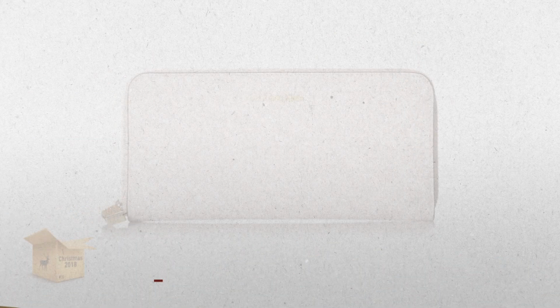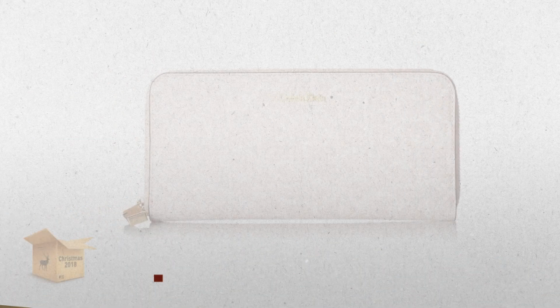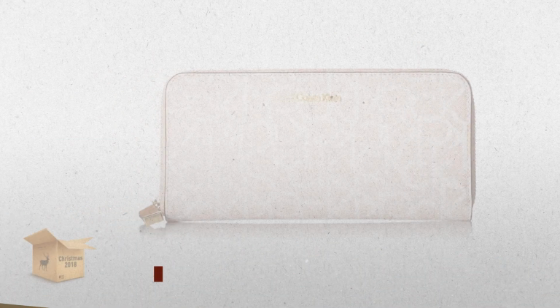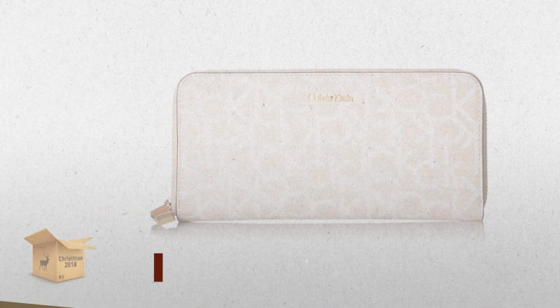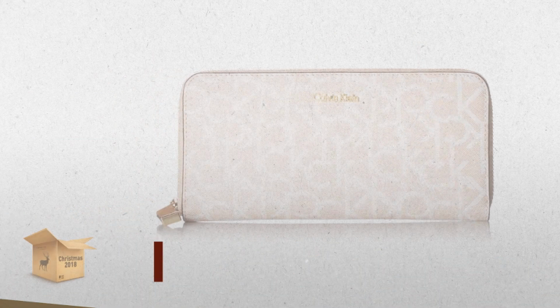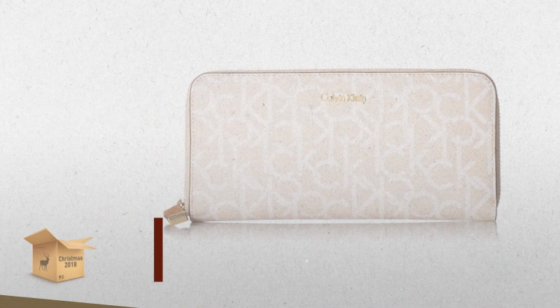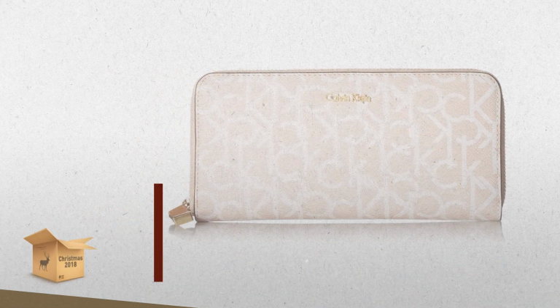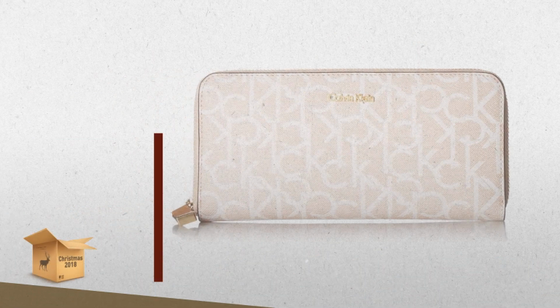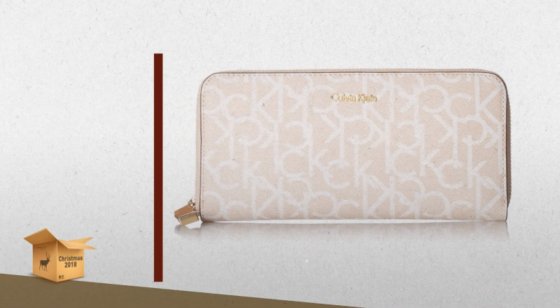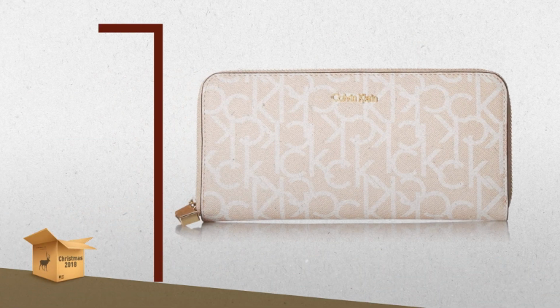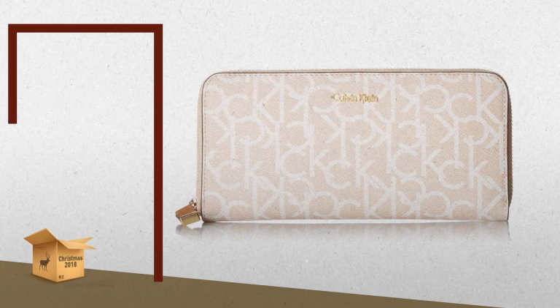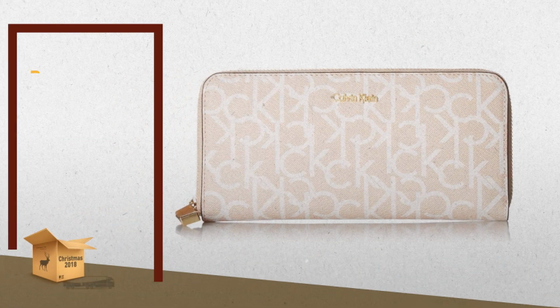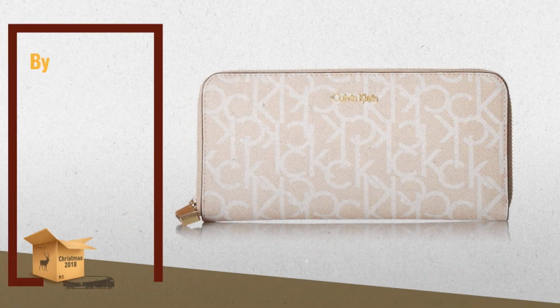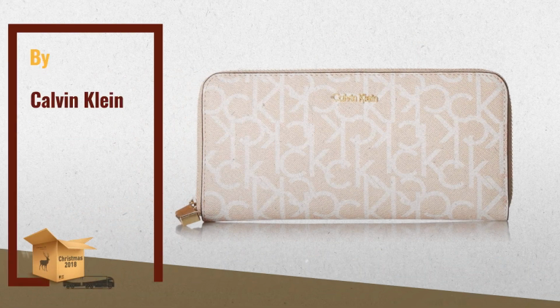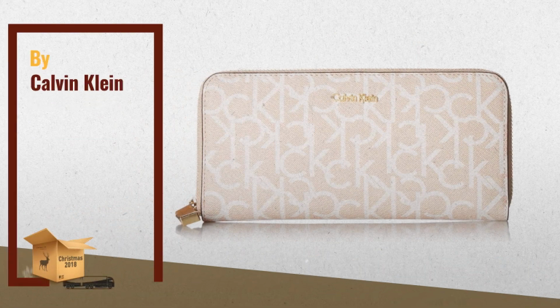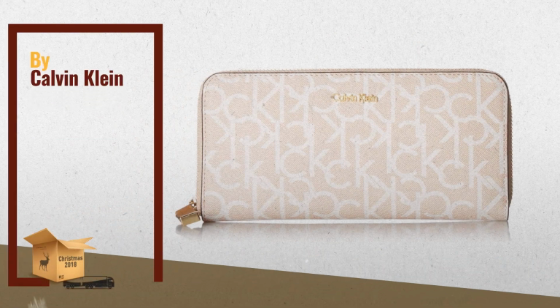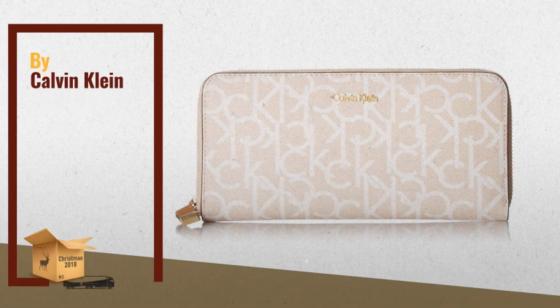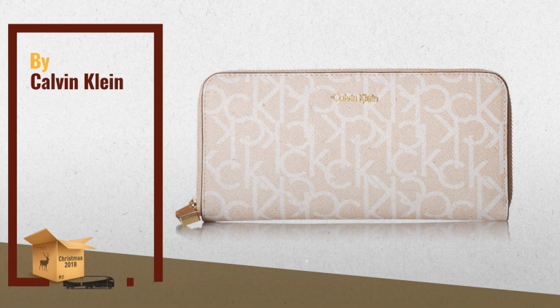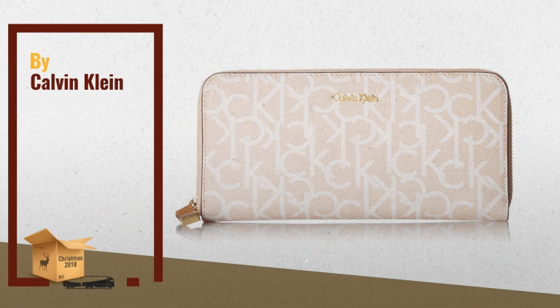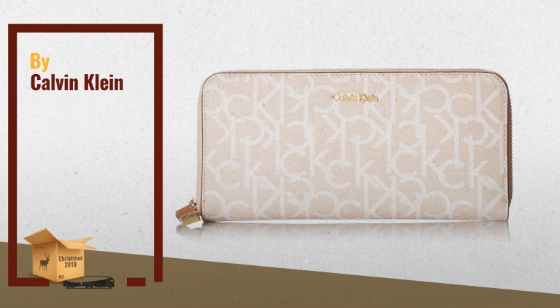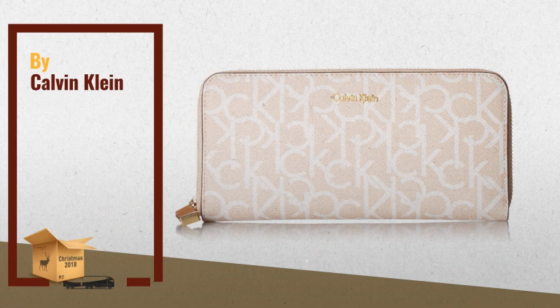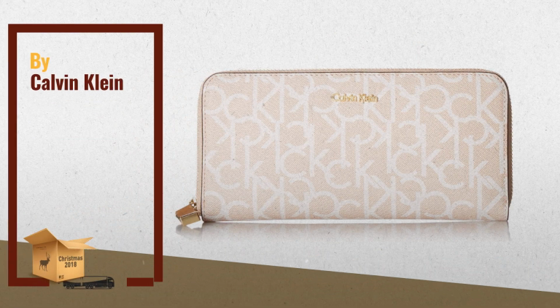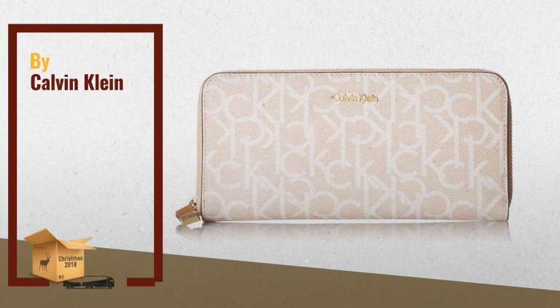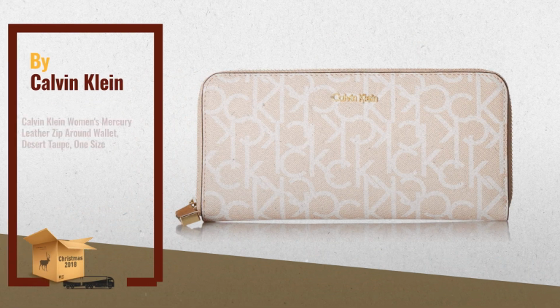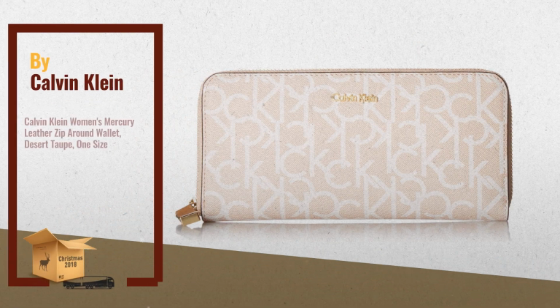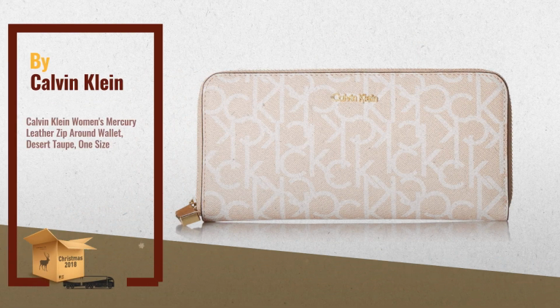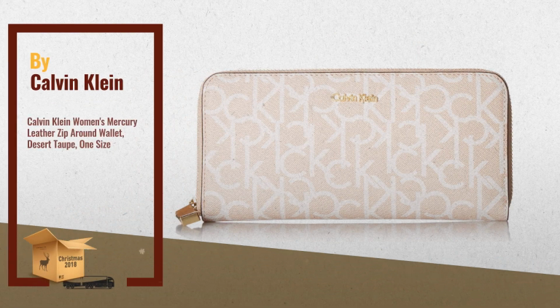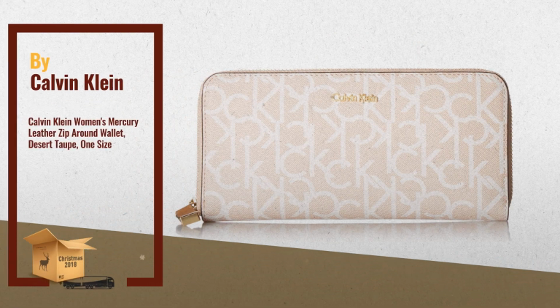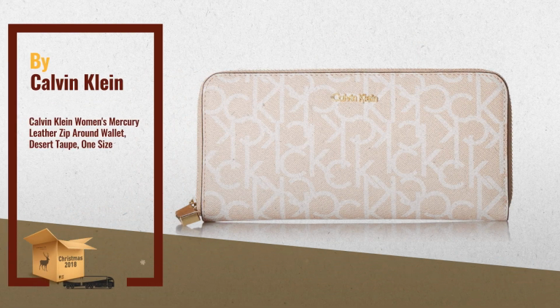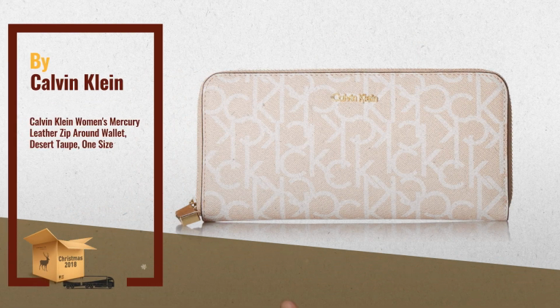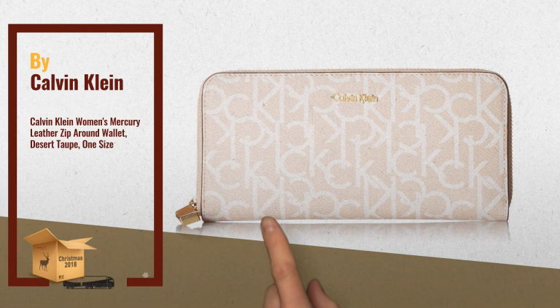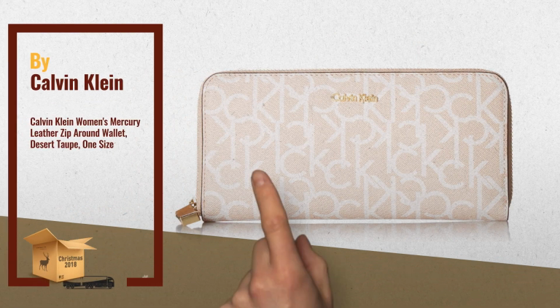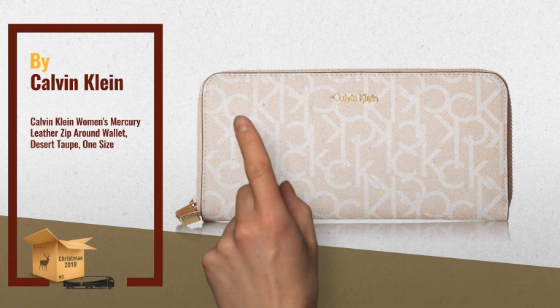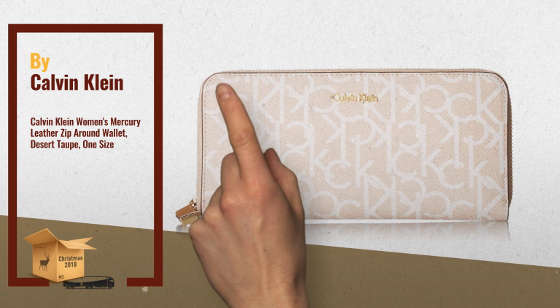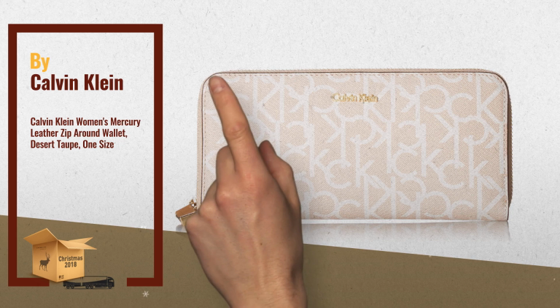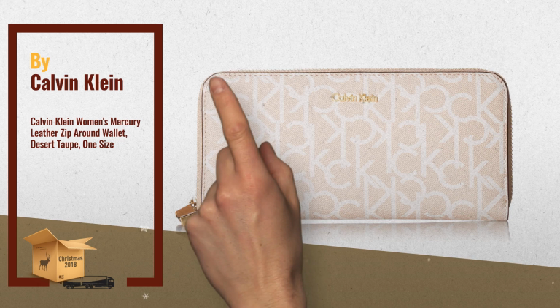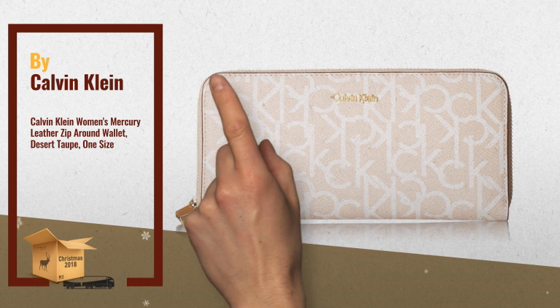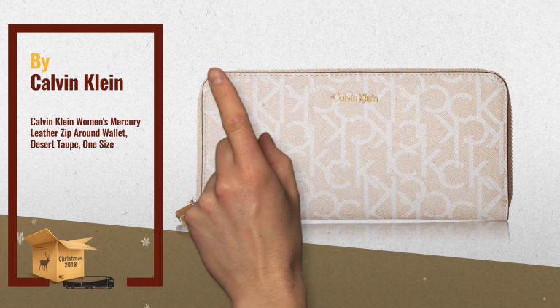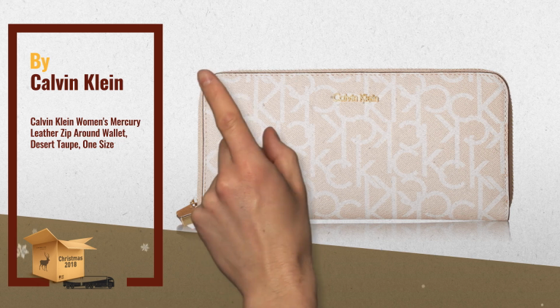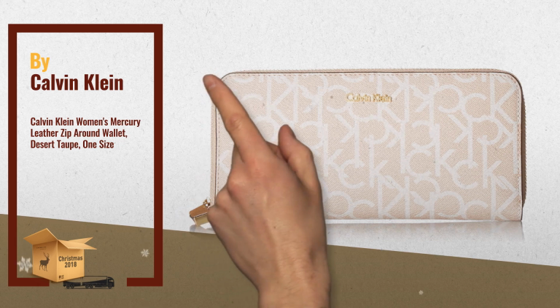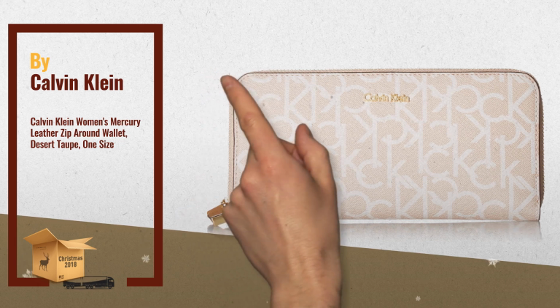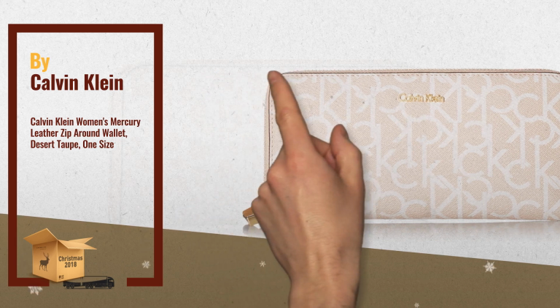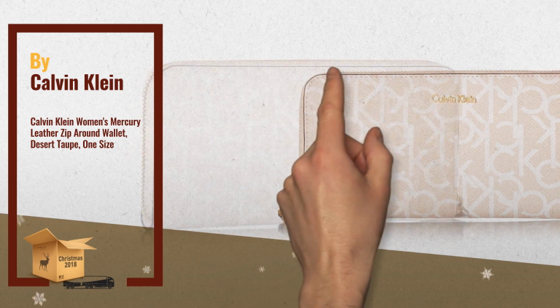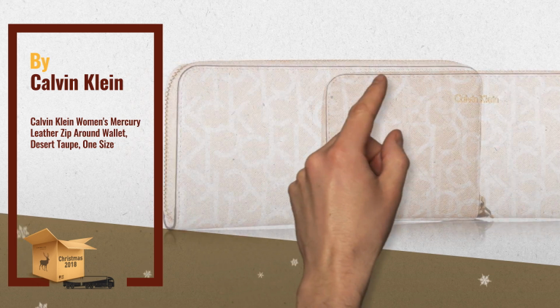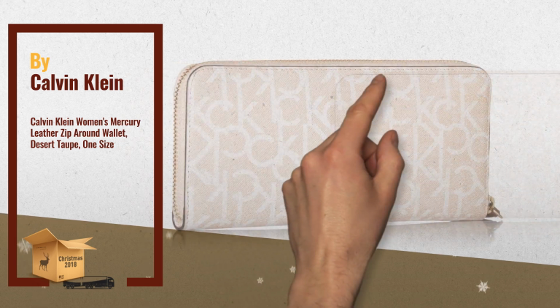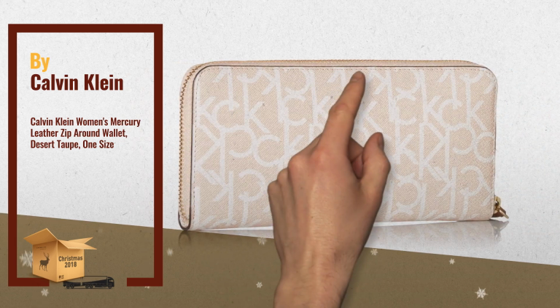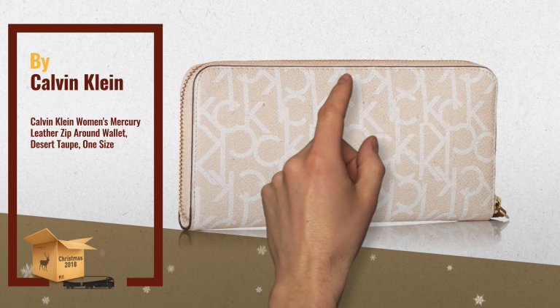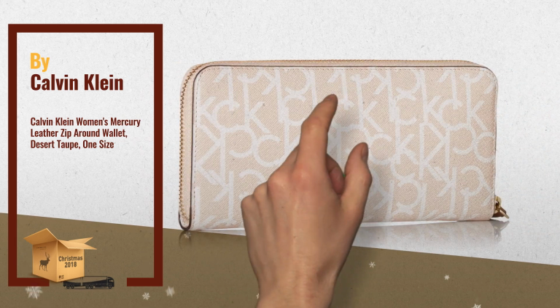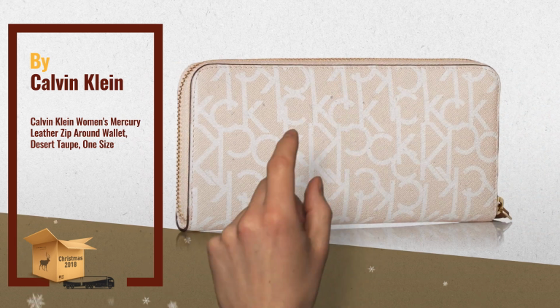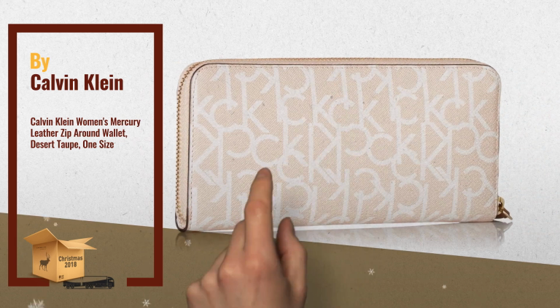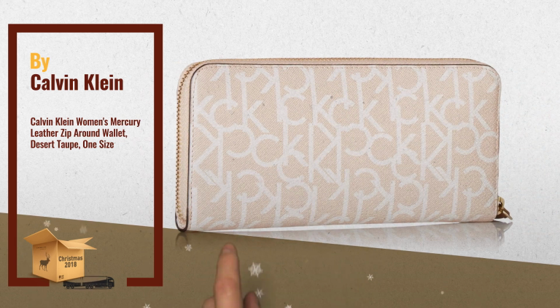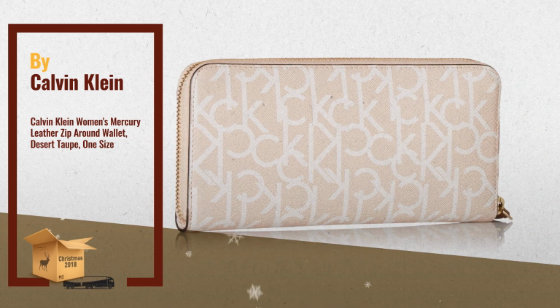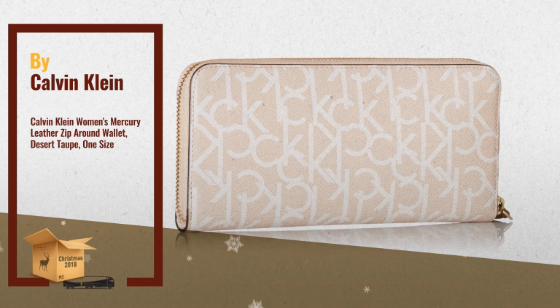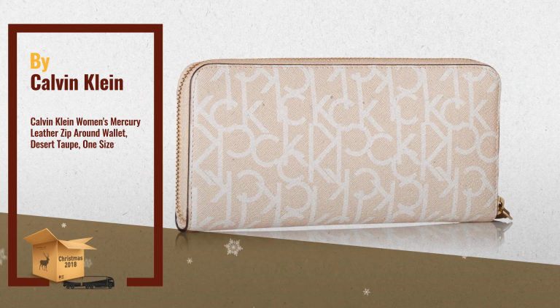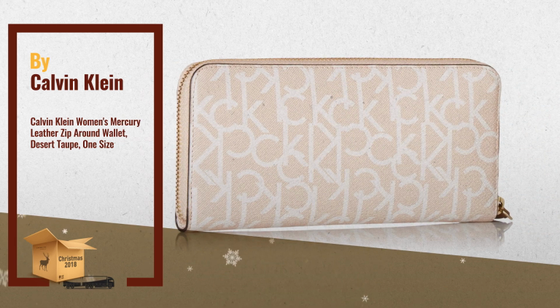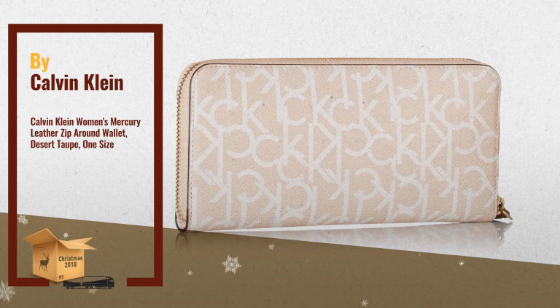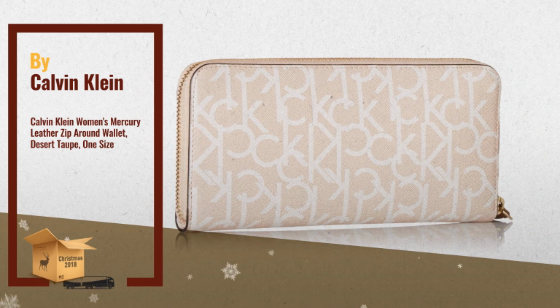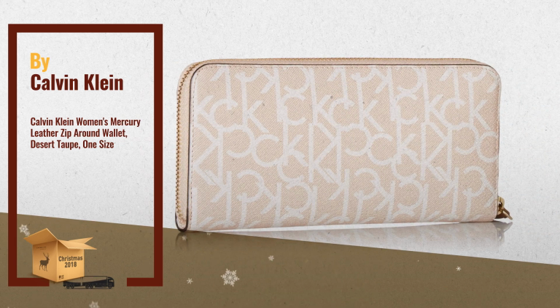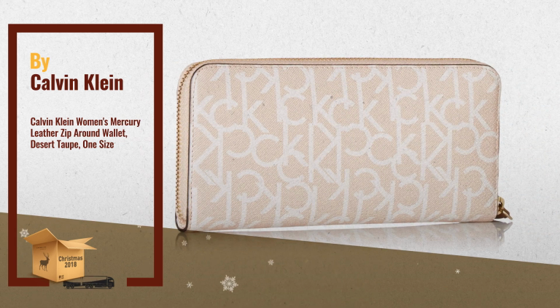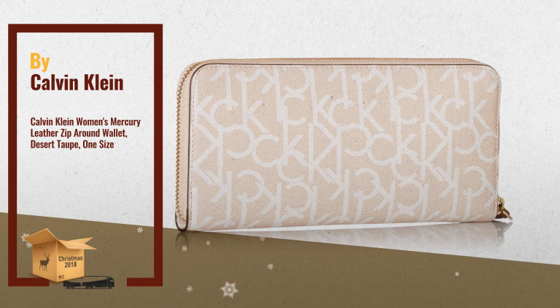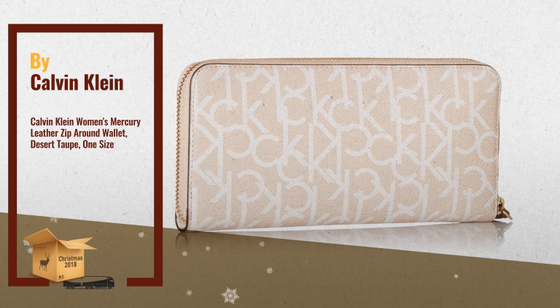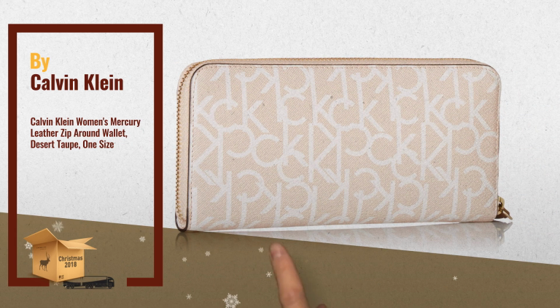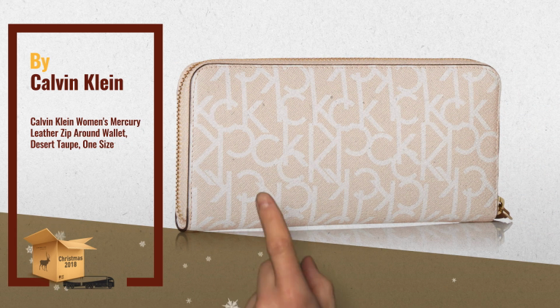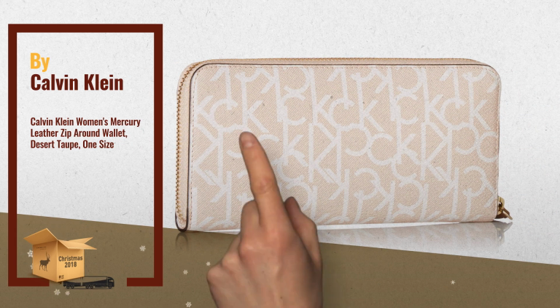Number 2: Calvin Klein Key Items Signature Zipper Around Wallet — another great product by Calvin Klein.